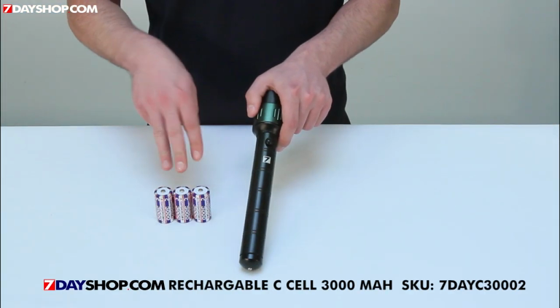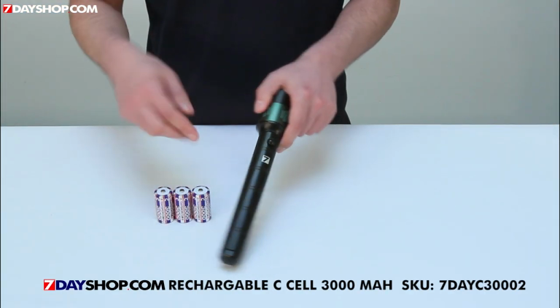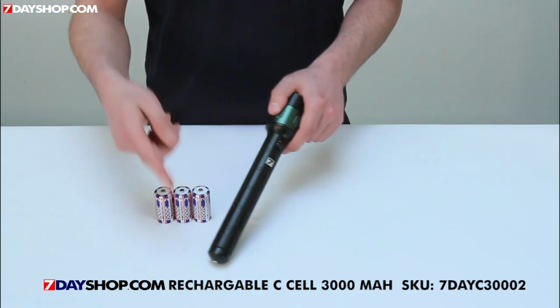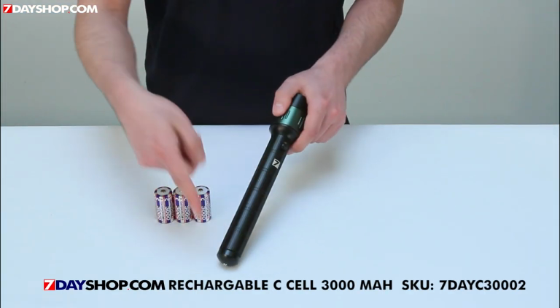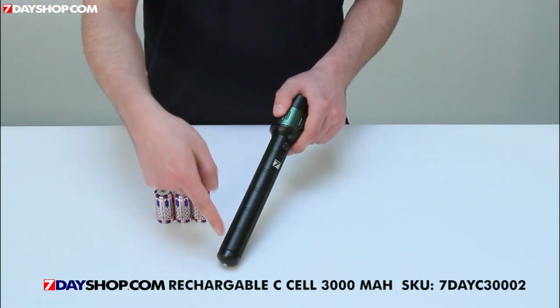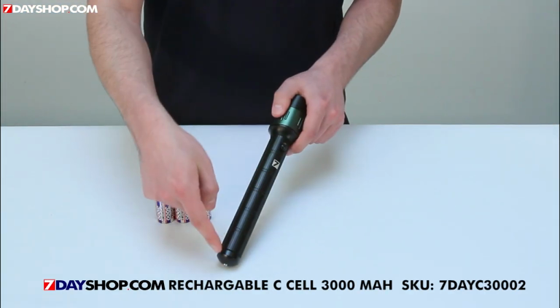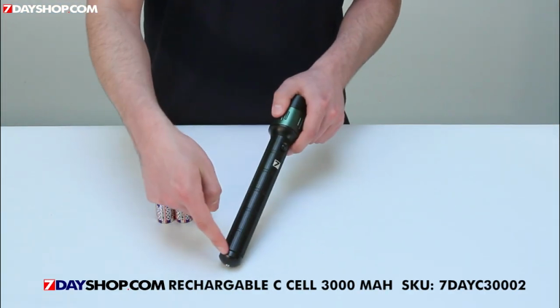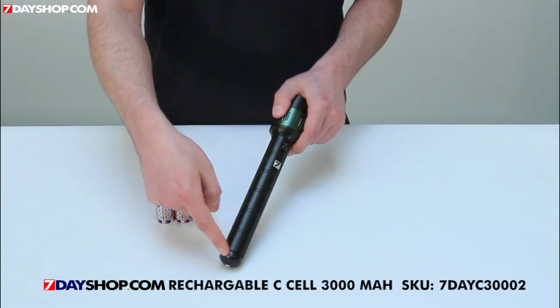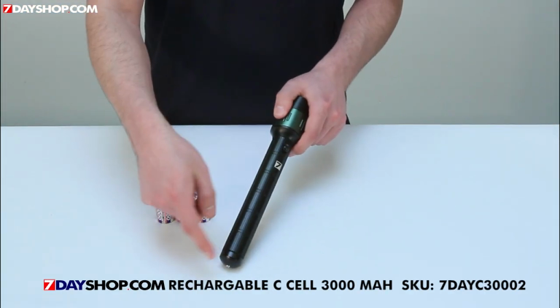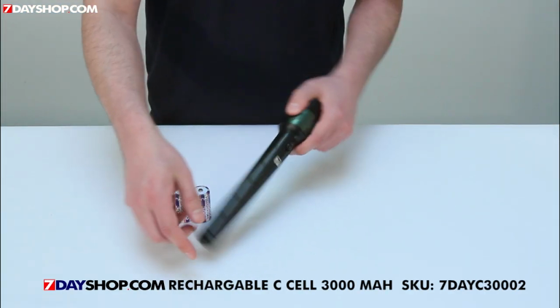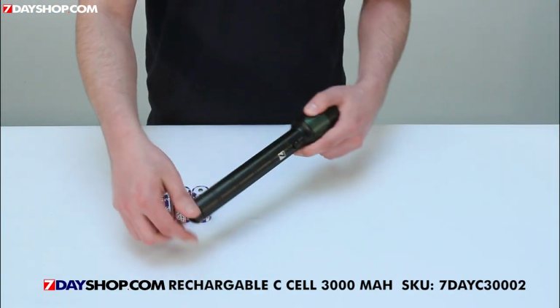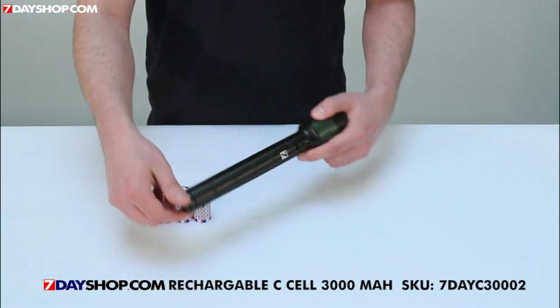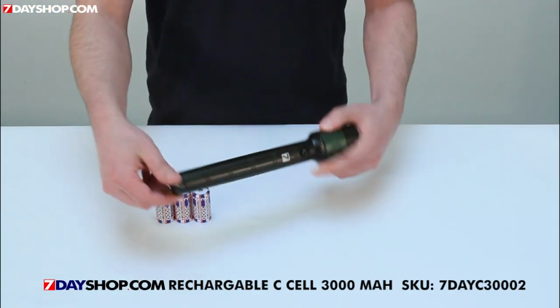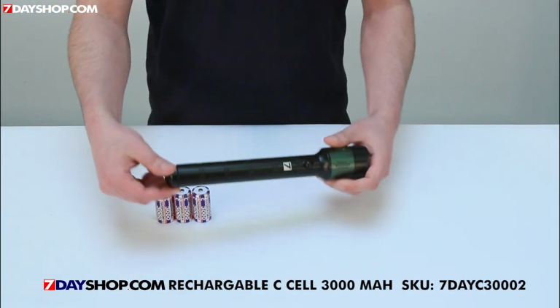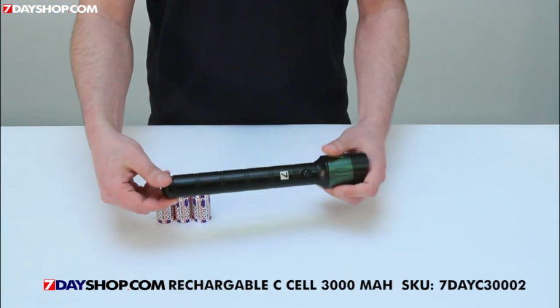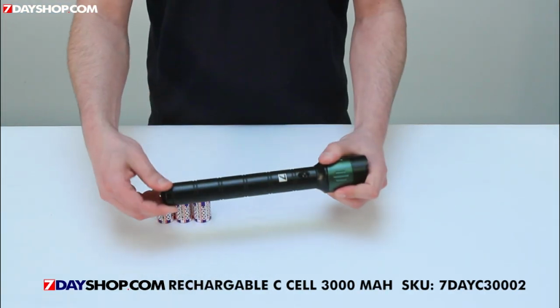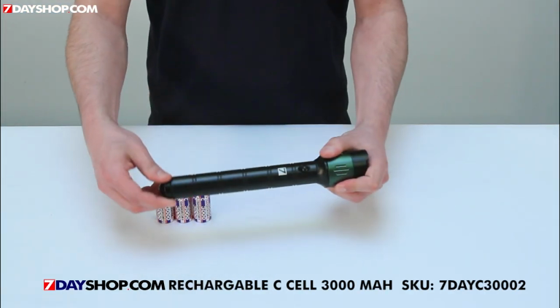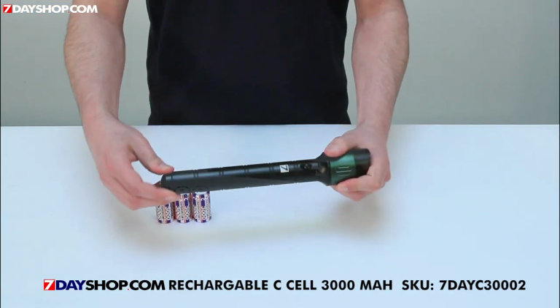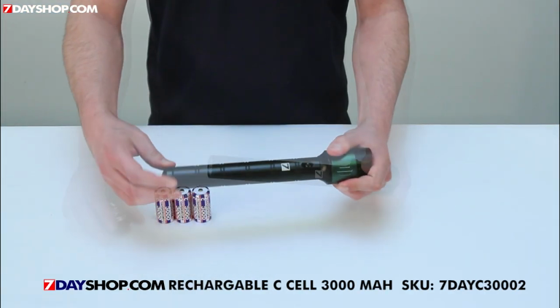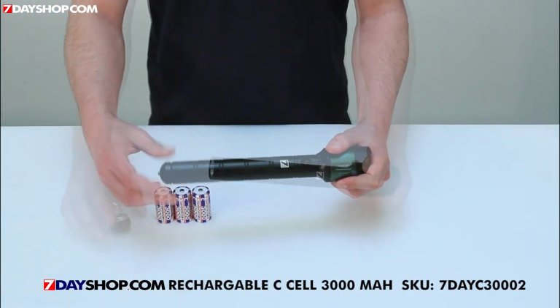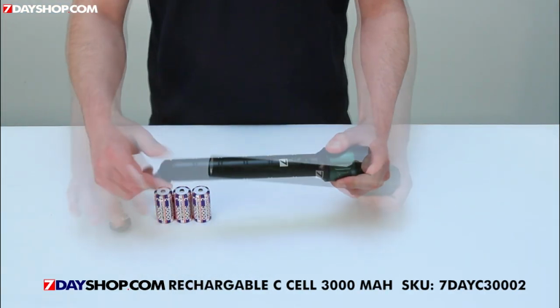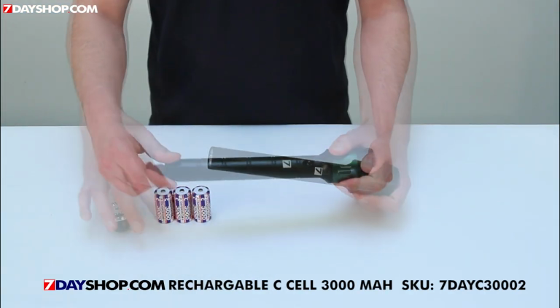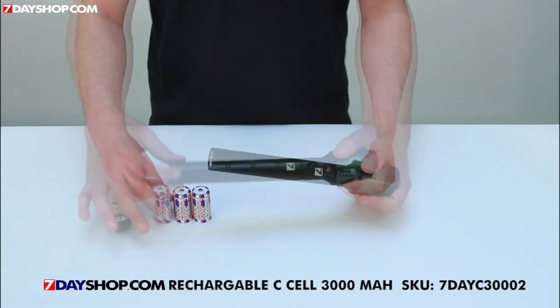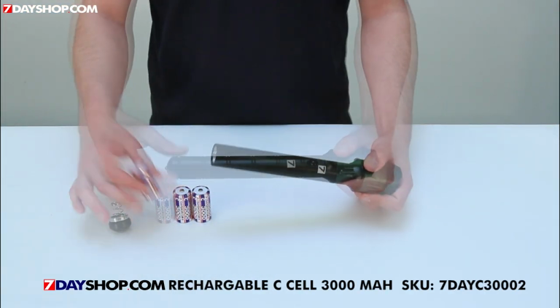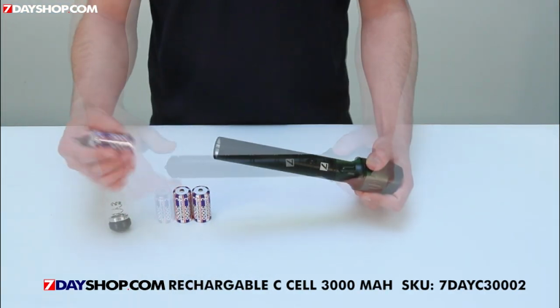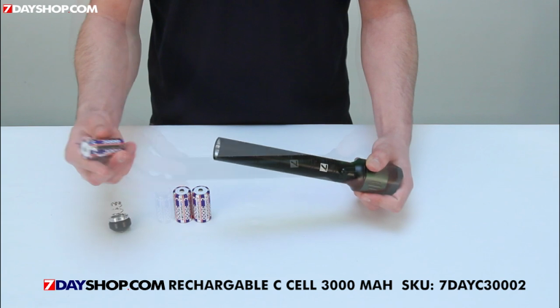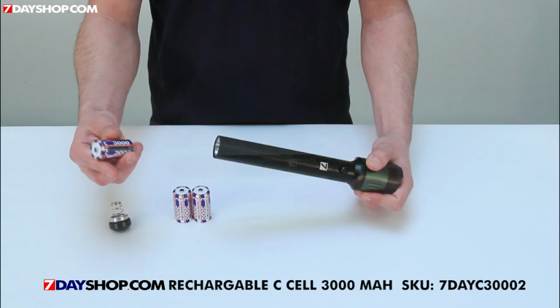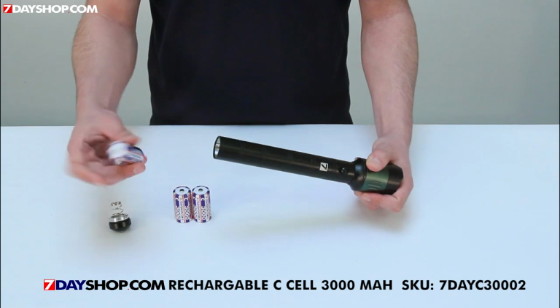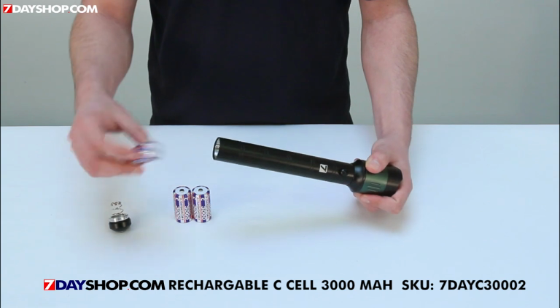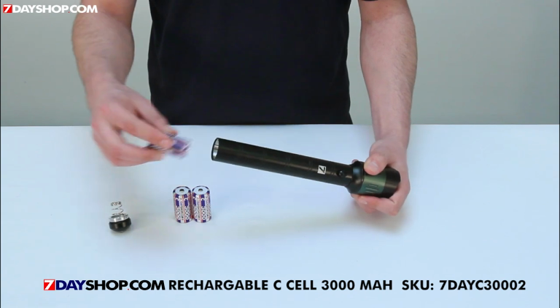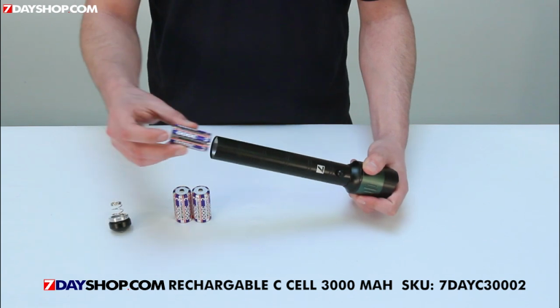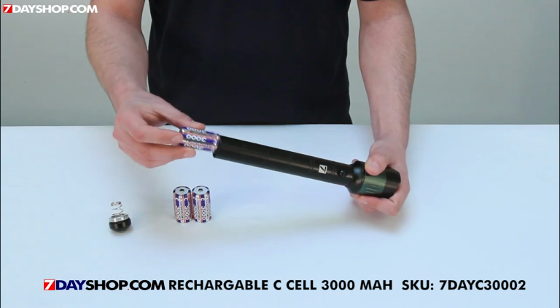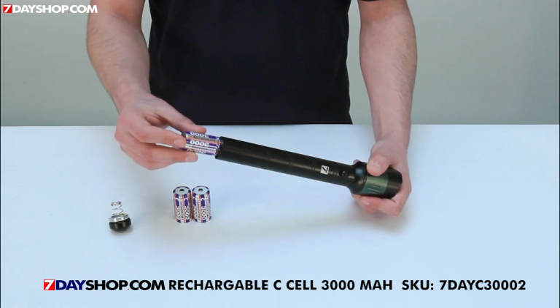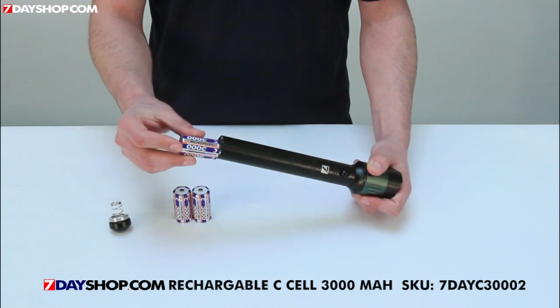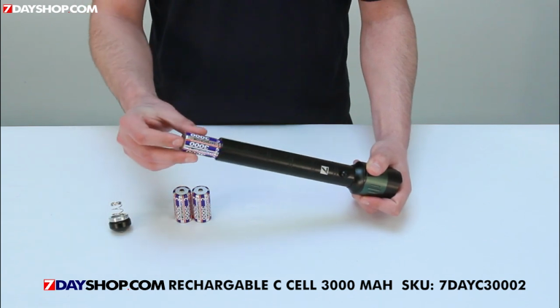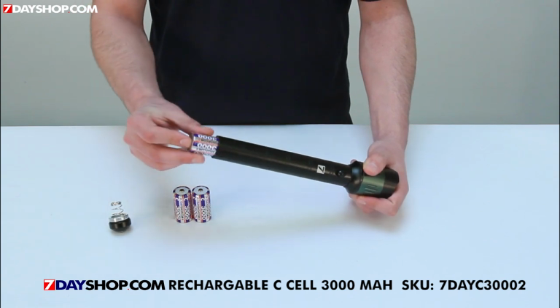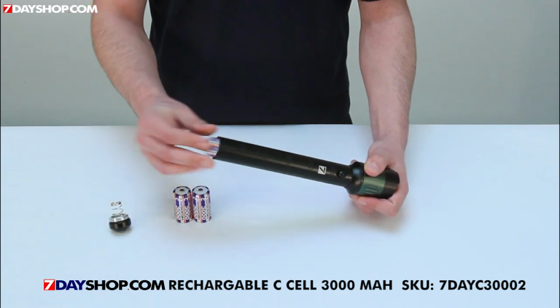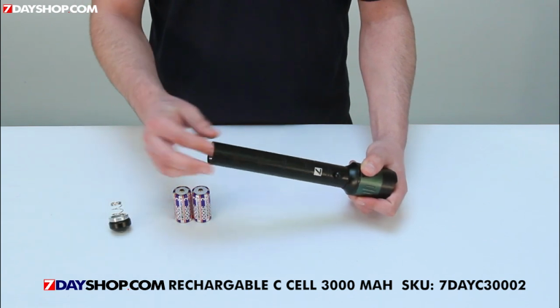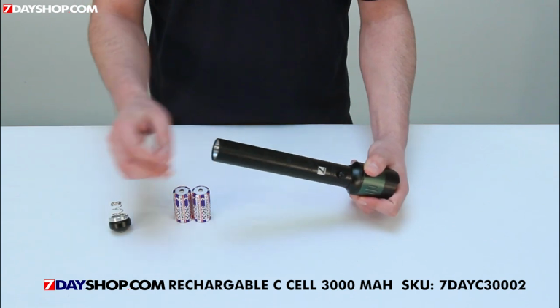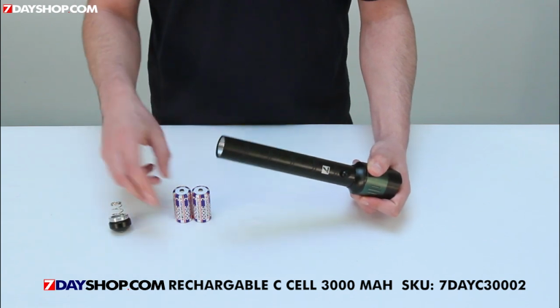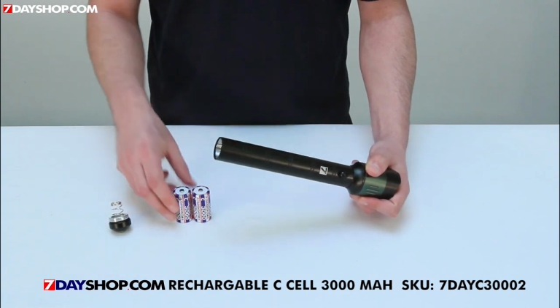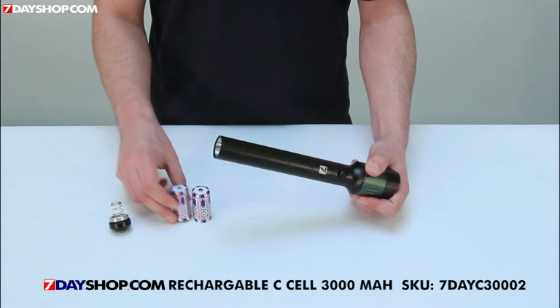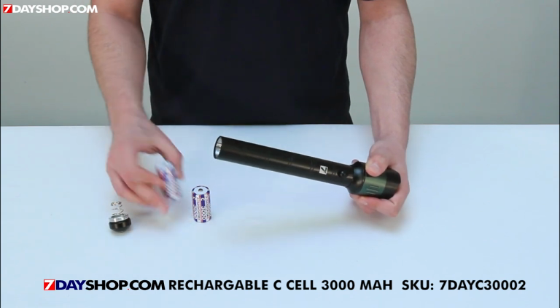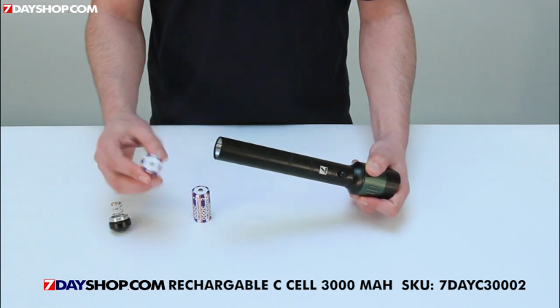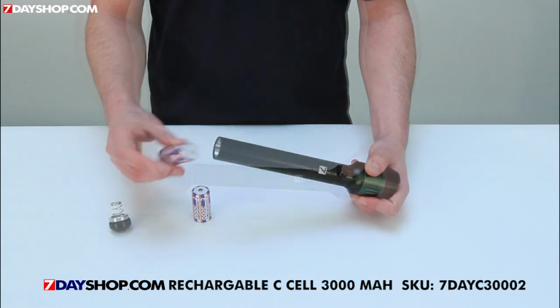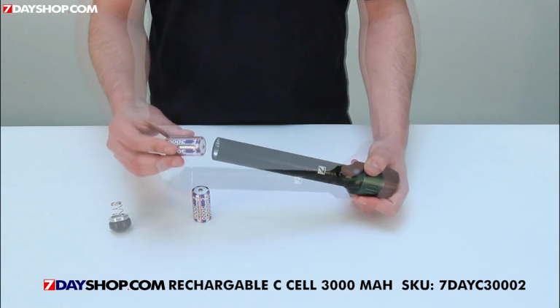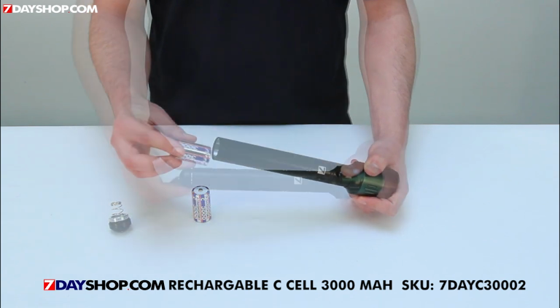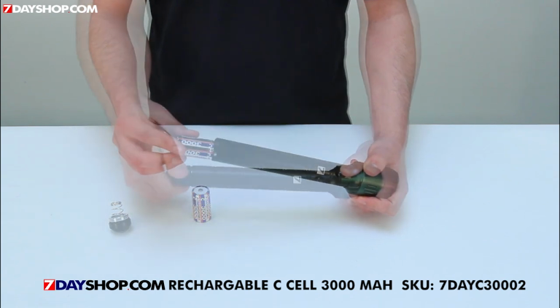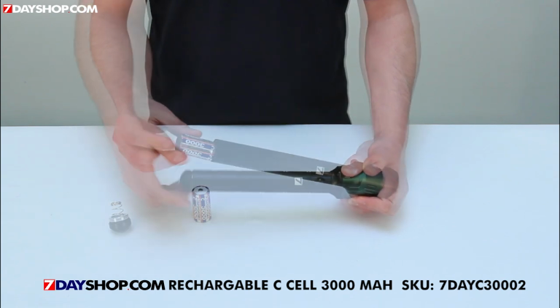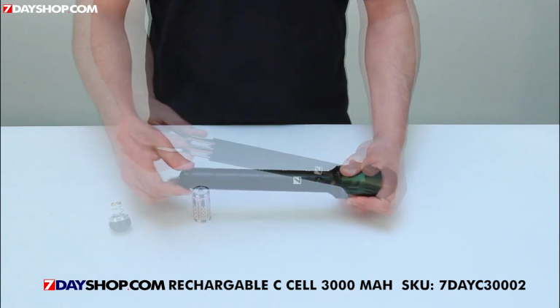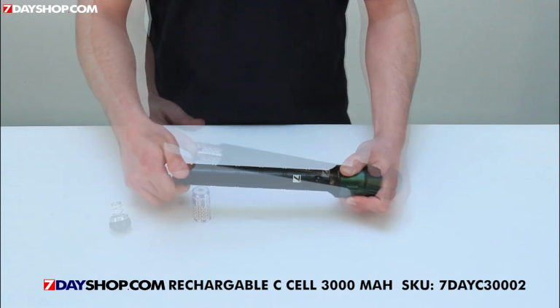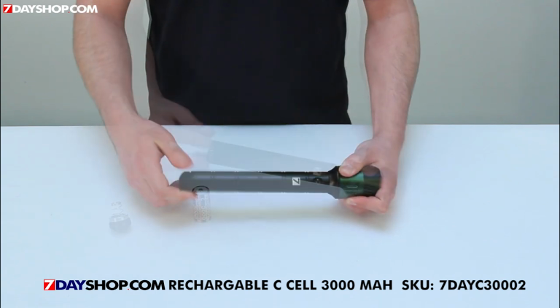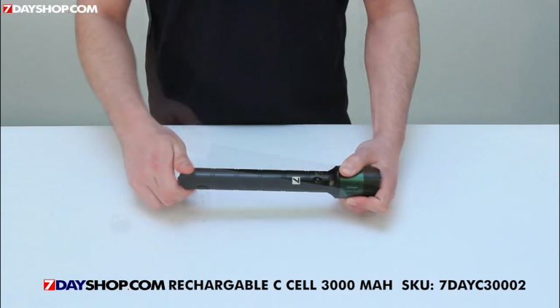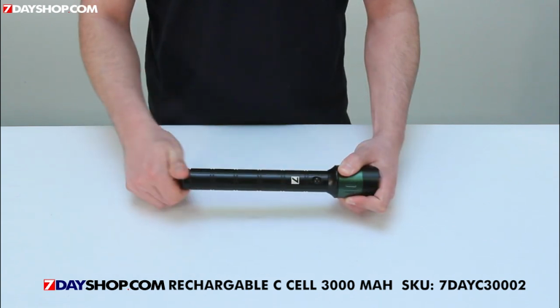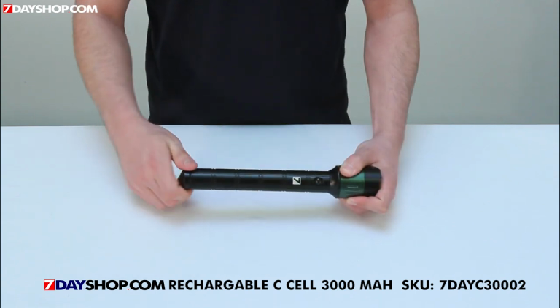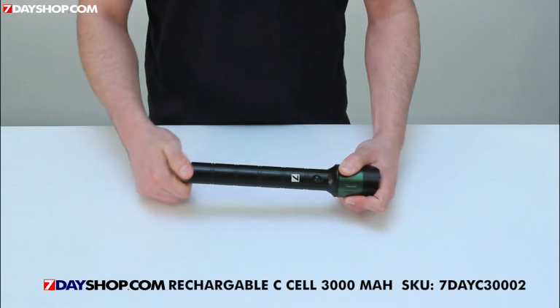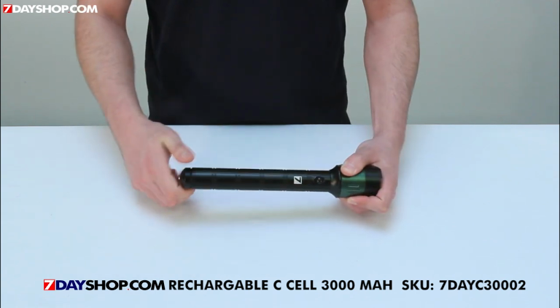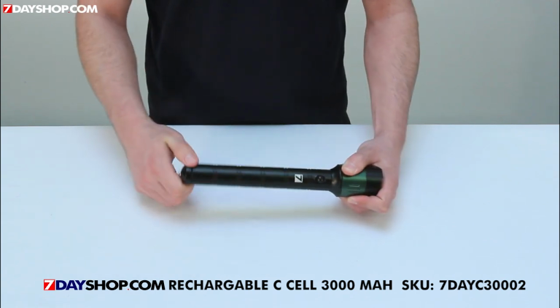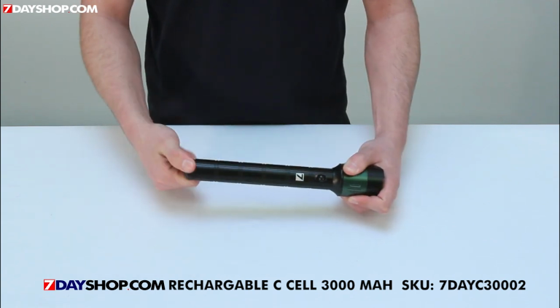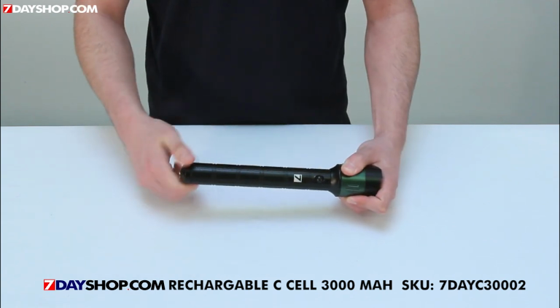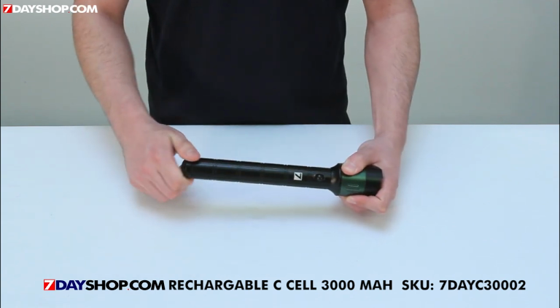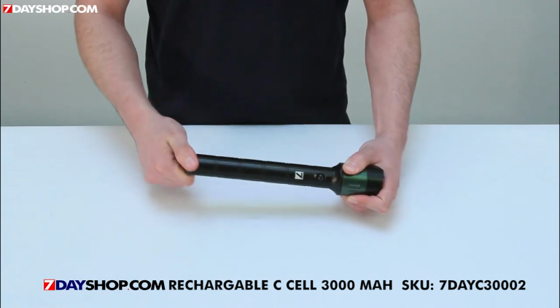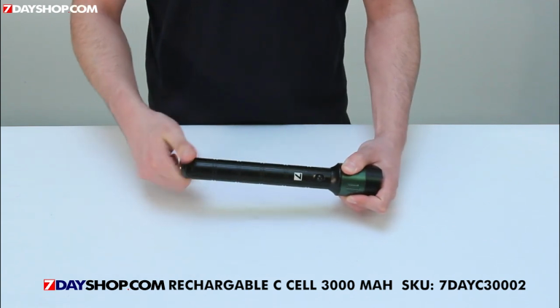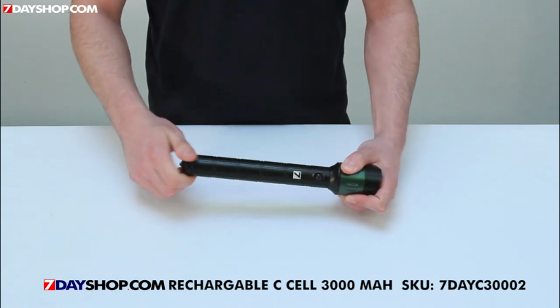The torch is powered by three C cell batteries, and we recommend our 7 Day Shop ultra high capacity nickel metal hydride rechargeable batteries for long life.